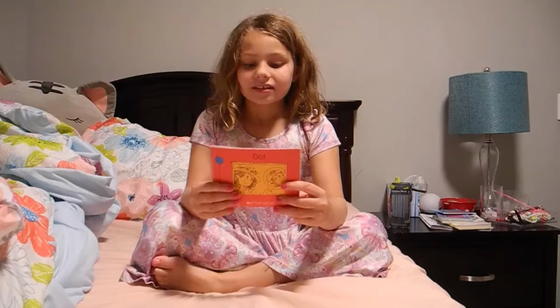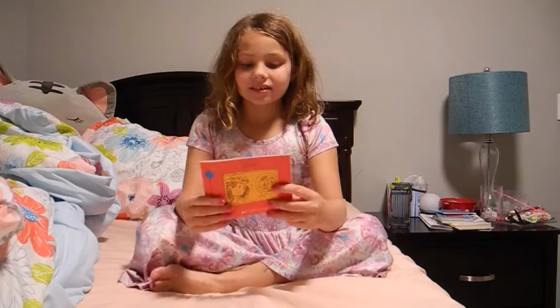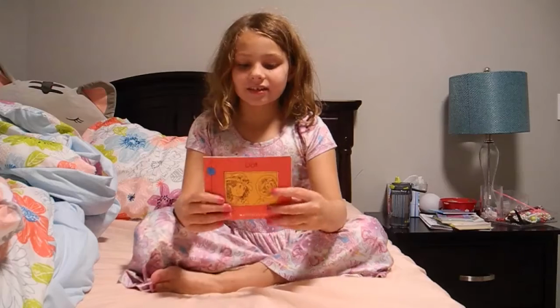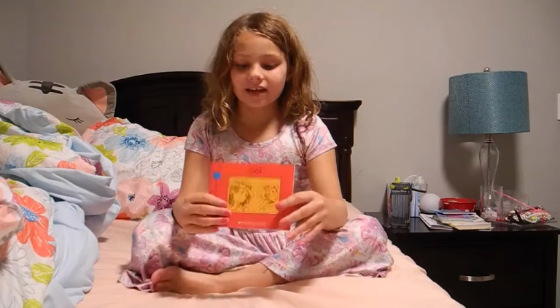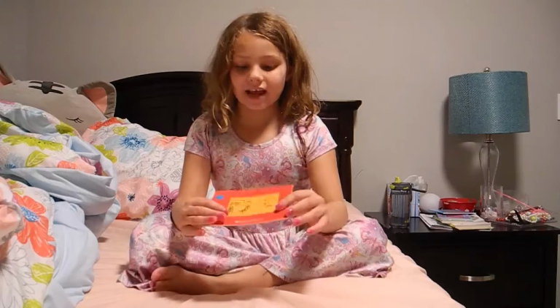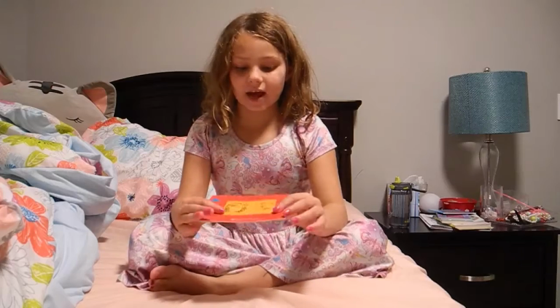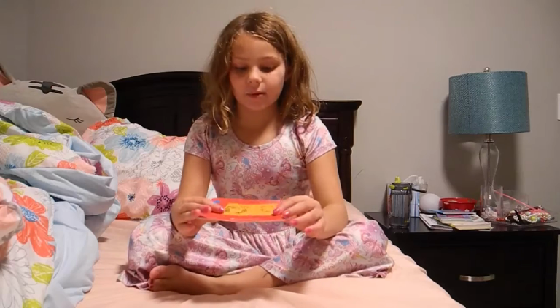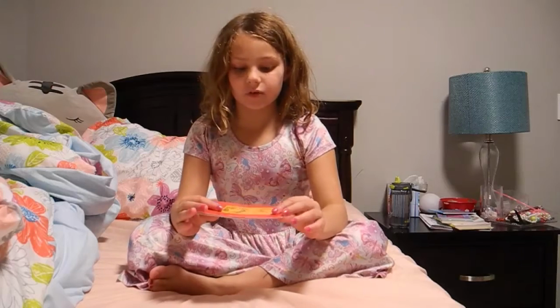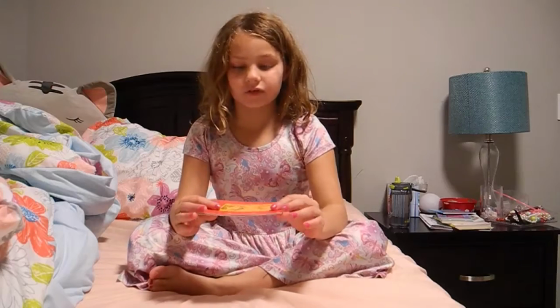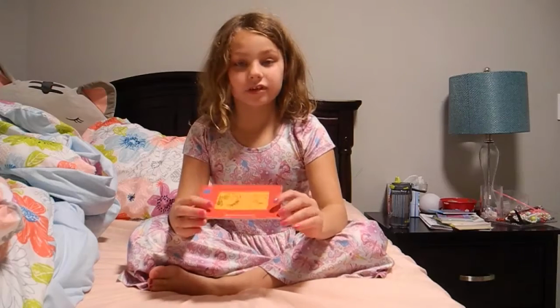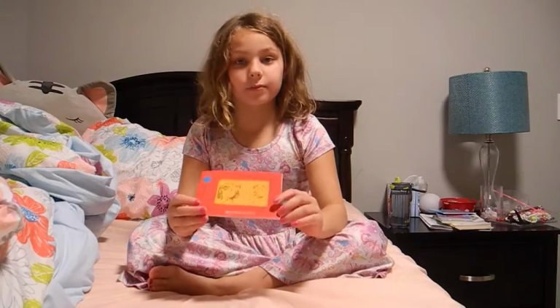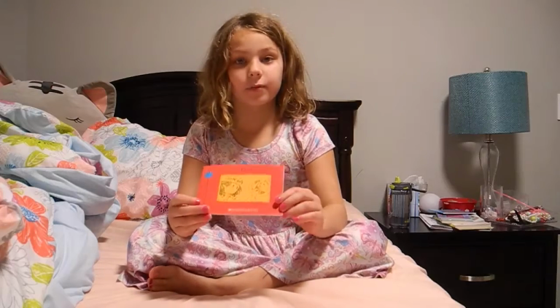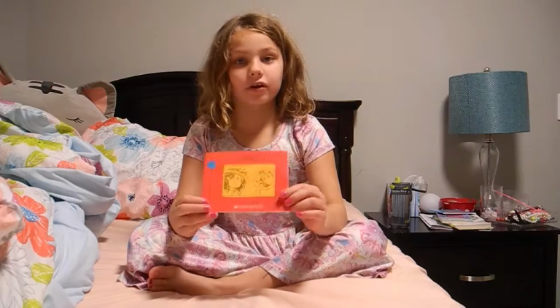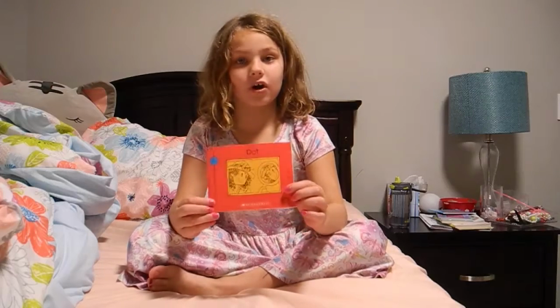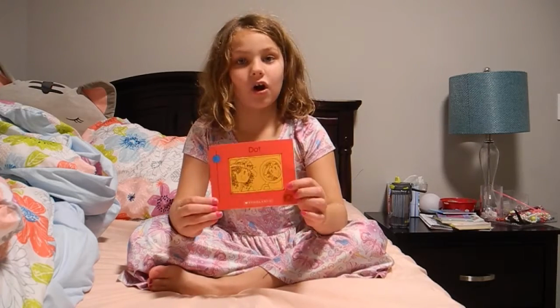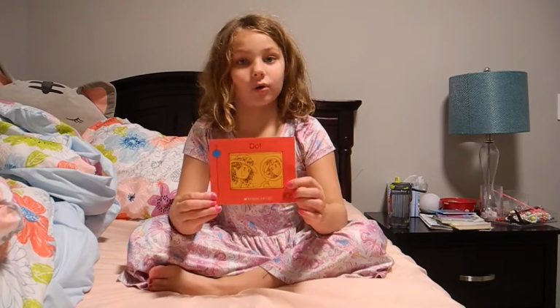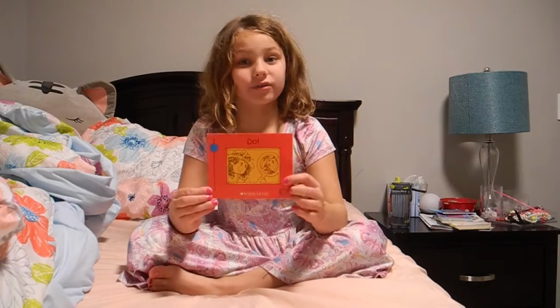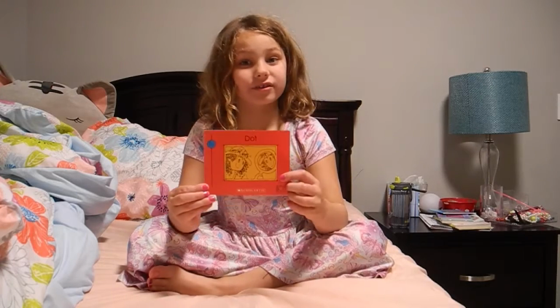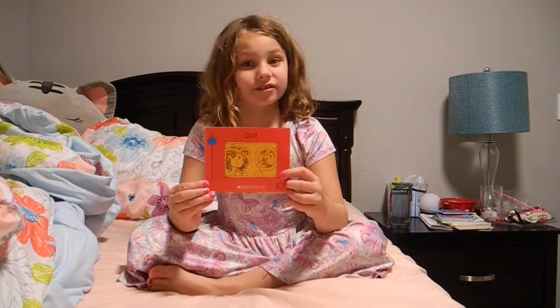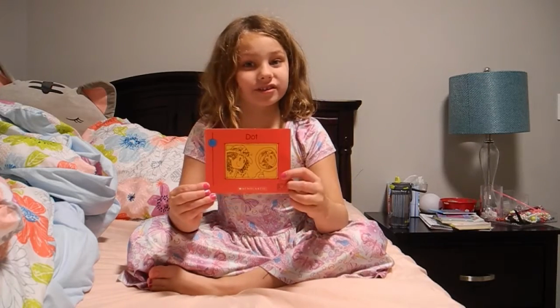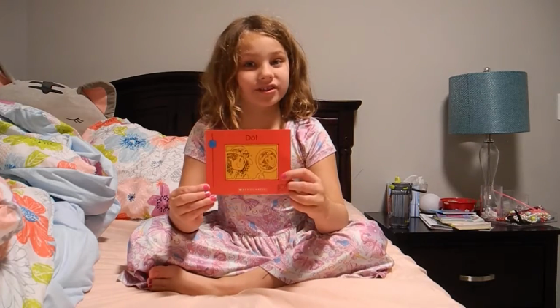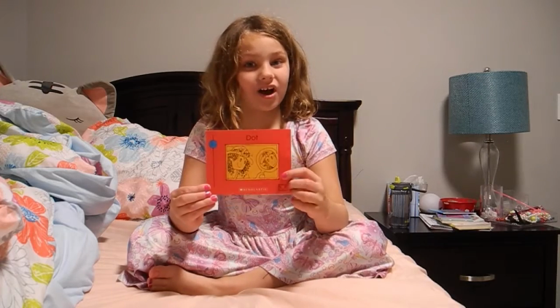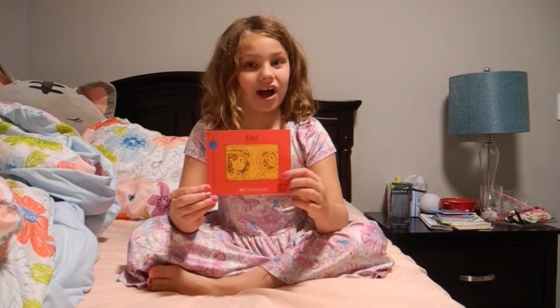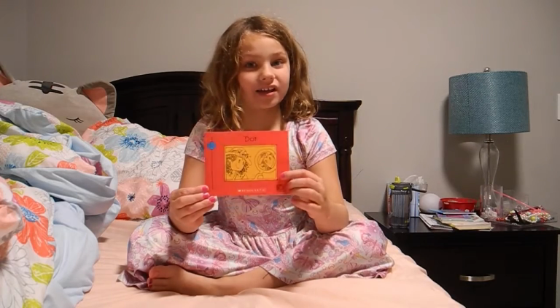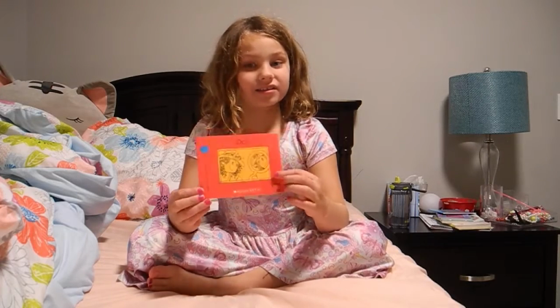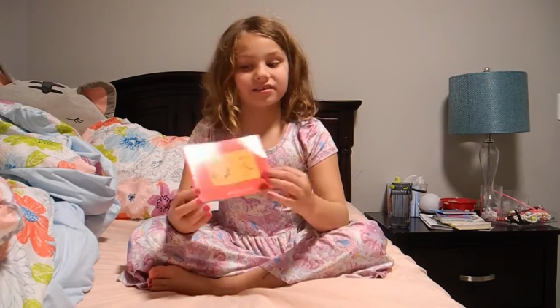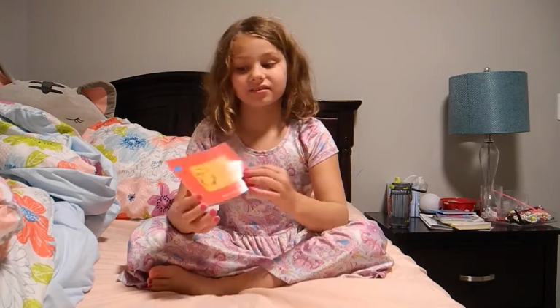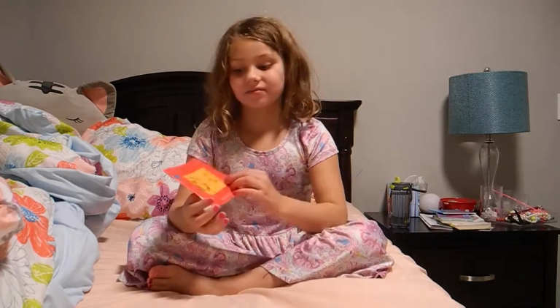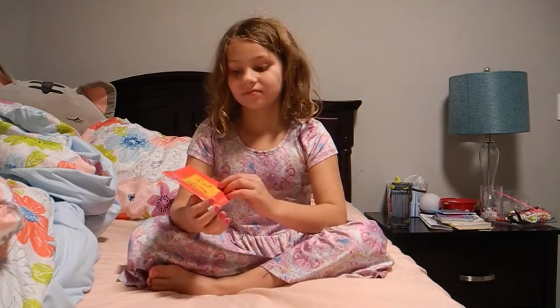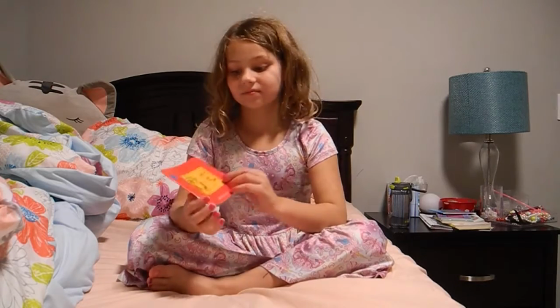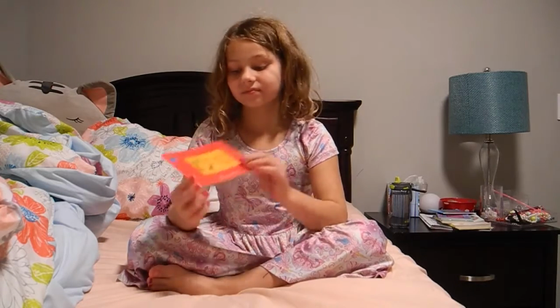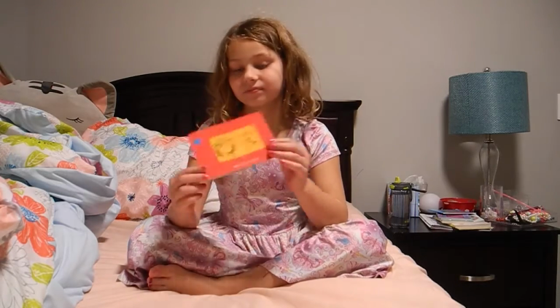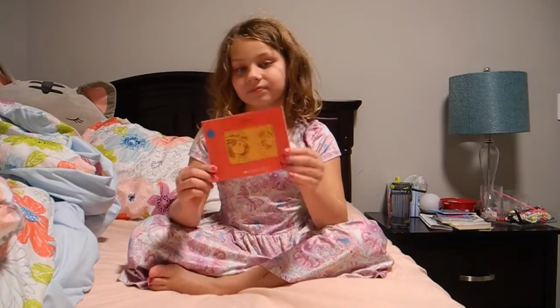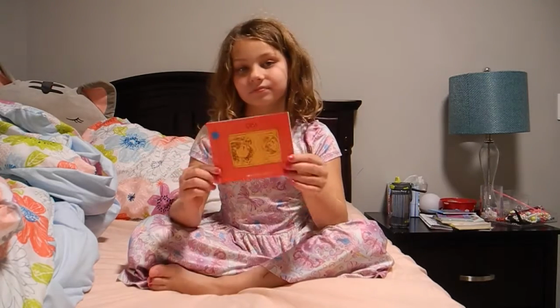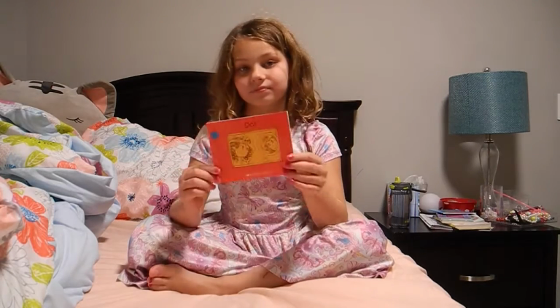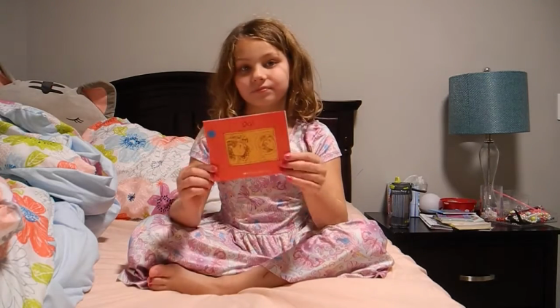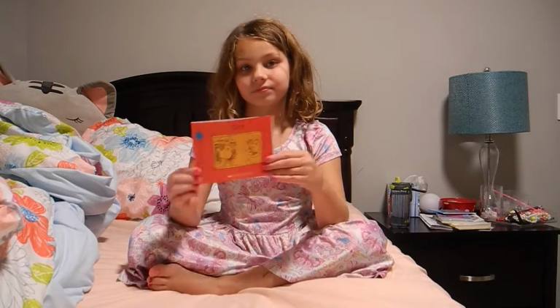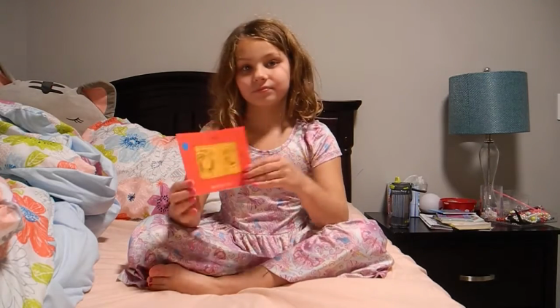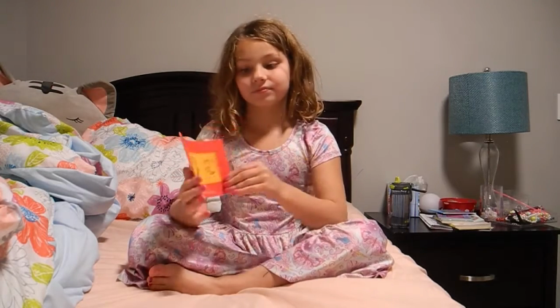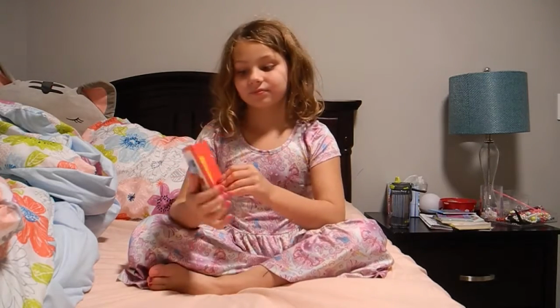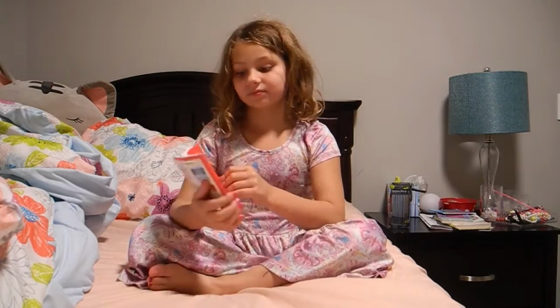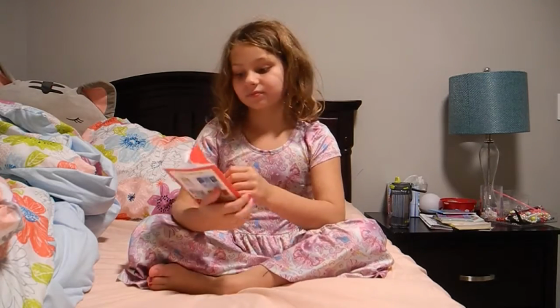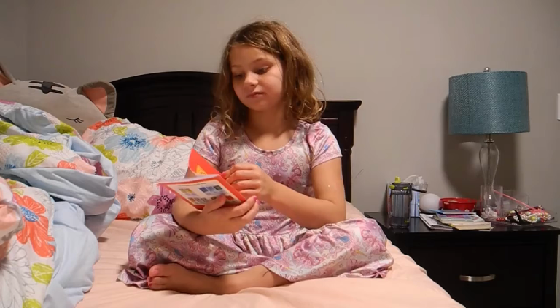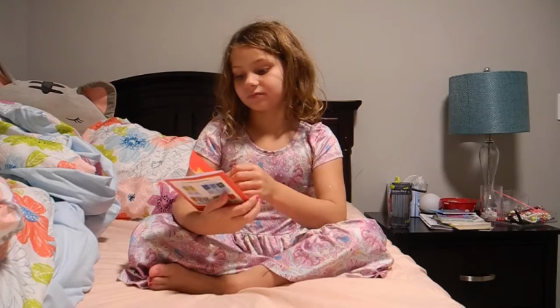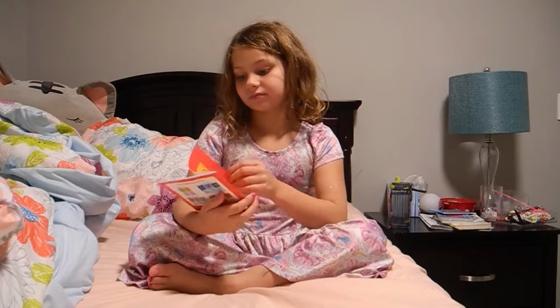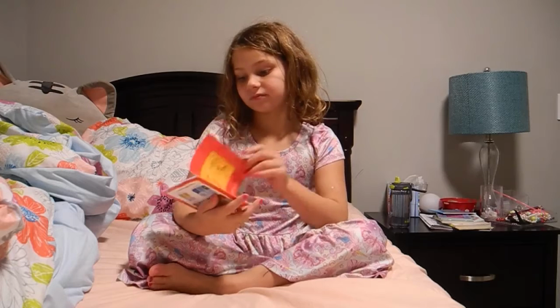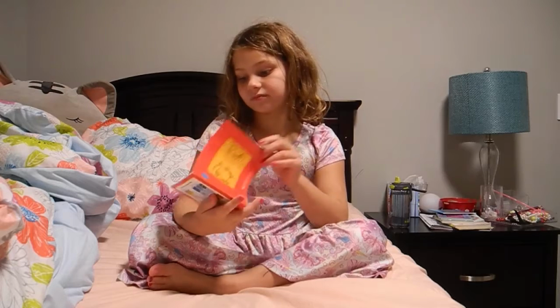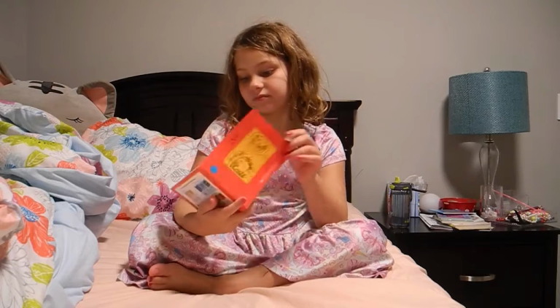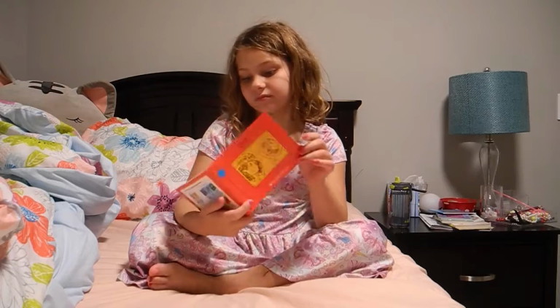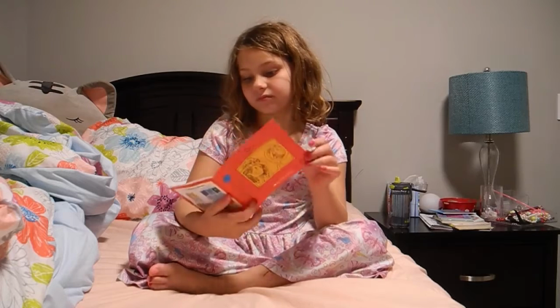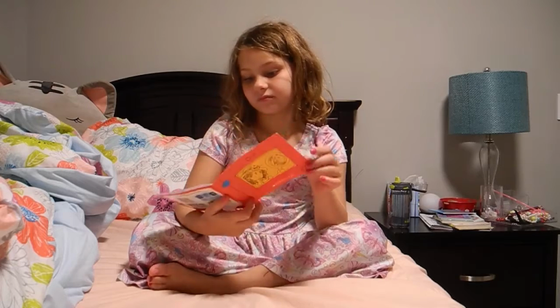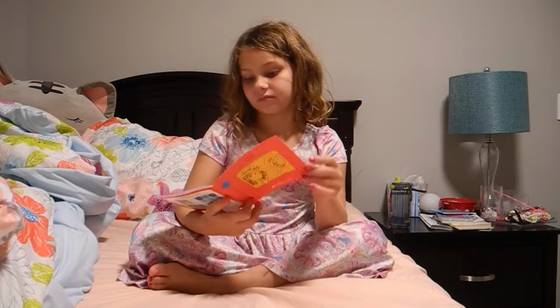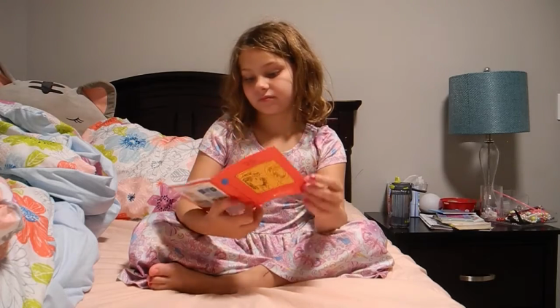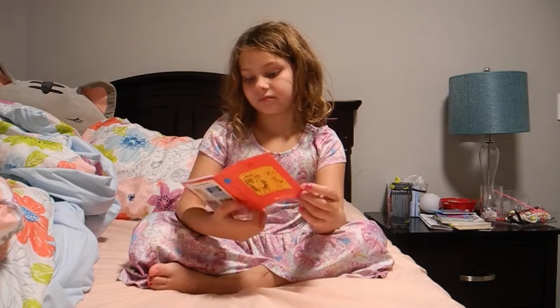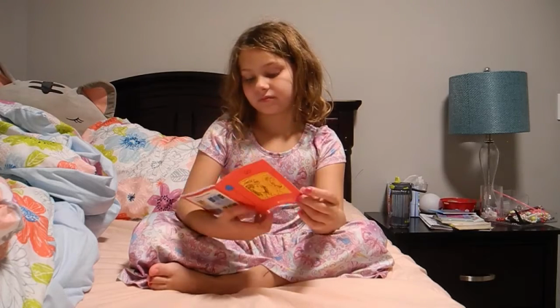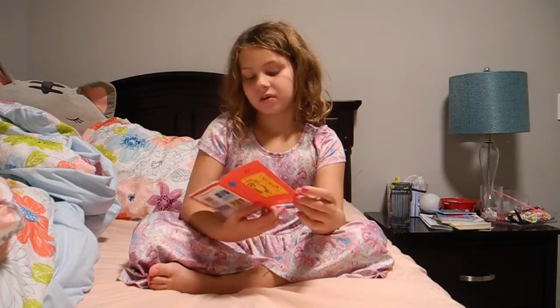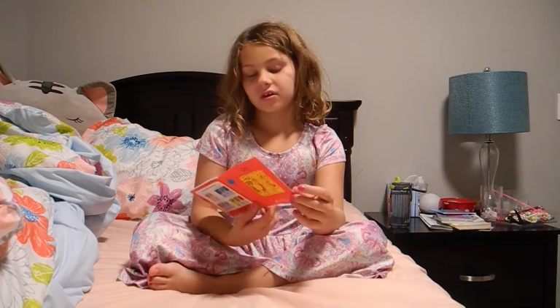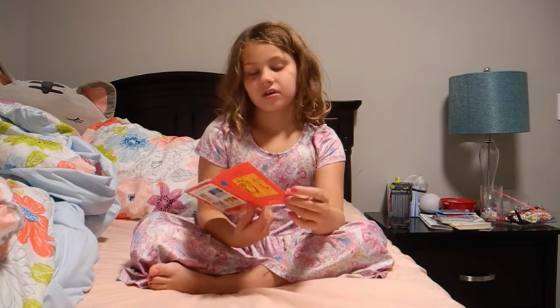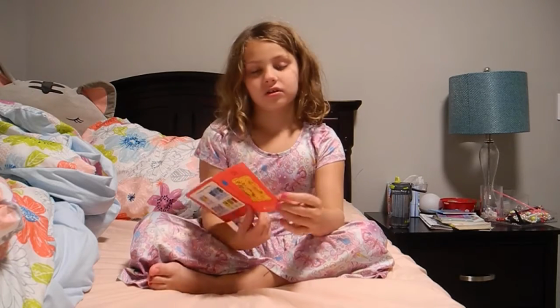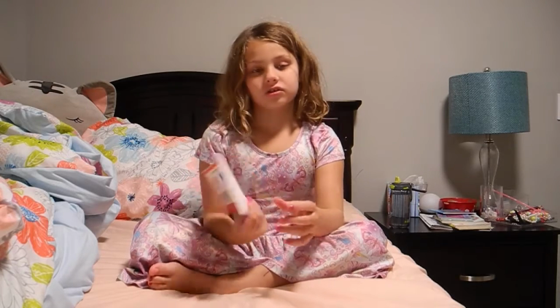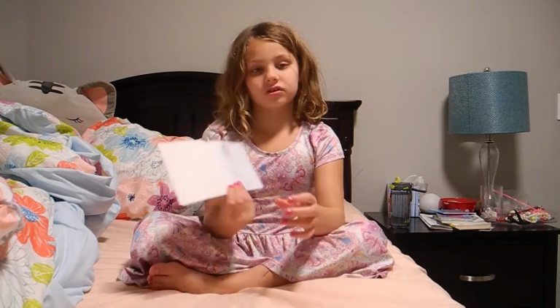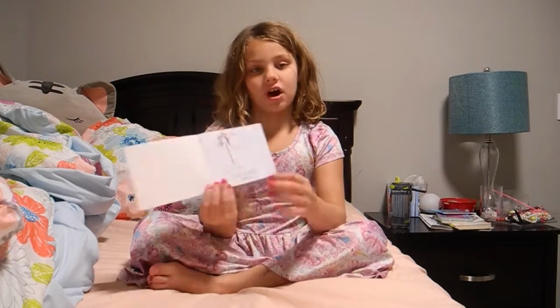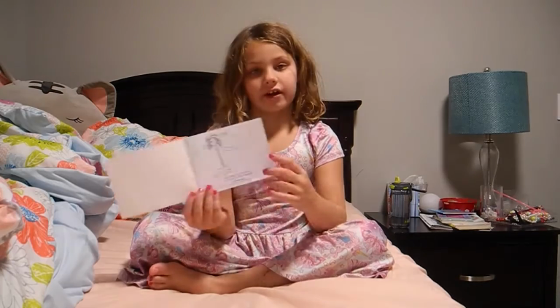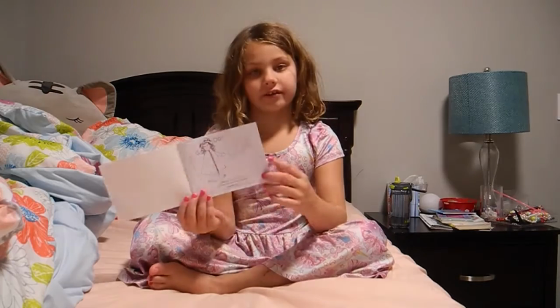Today I'm going to read a book called Dot. Dot.